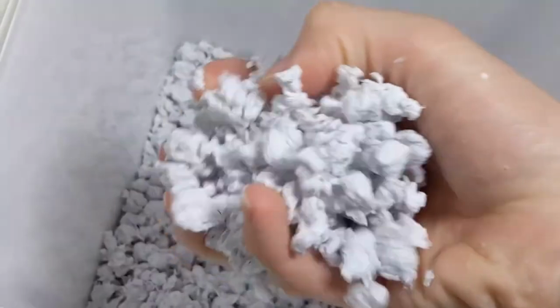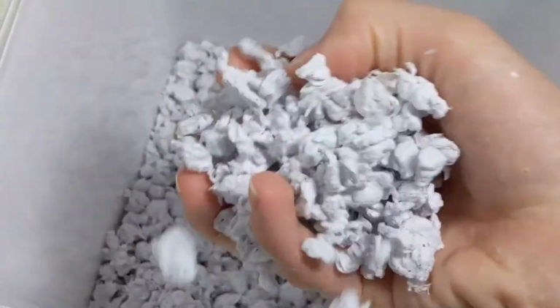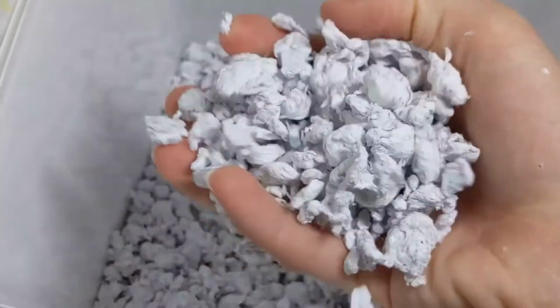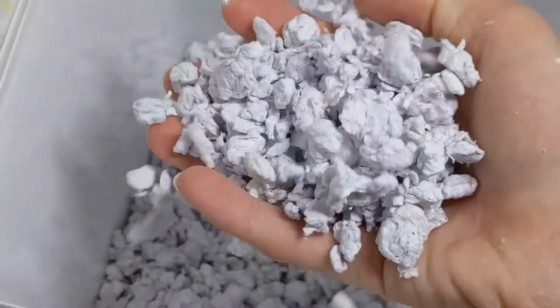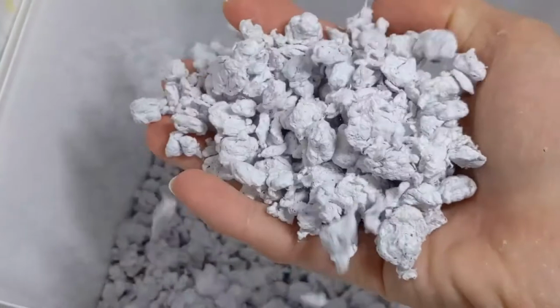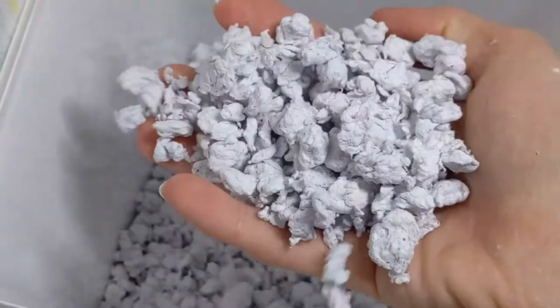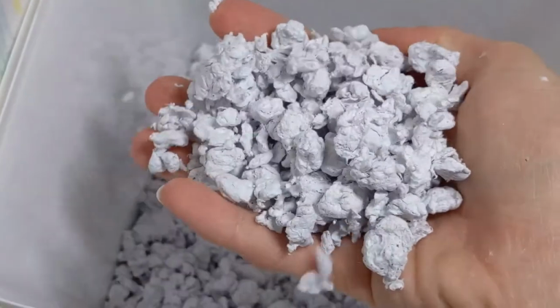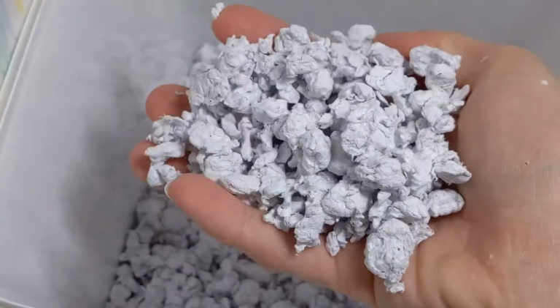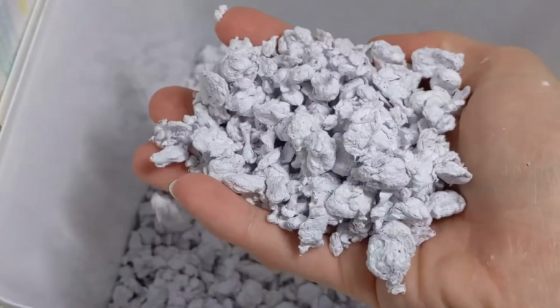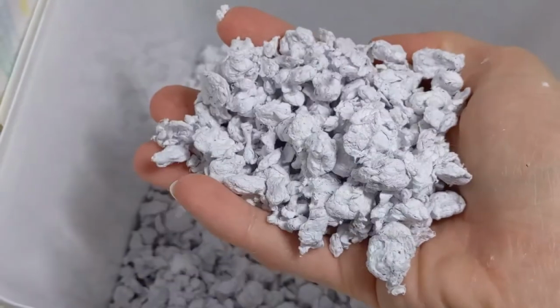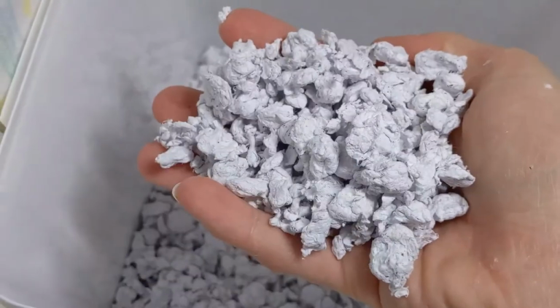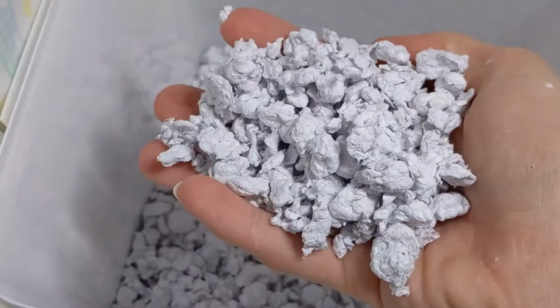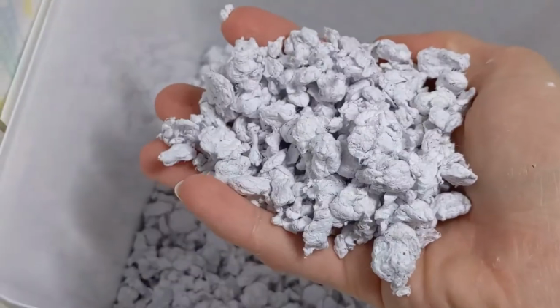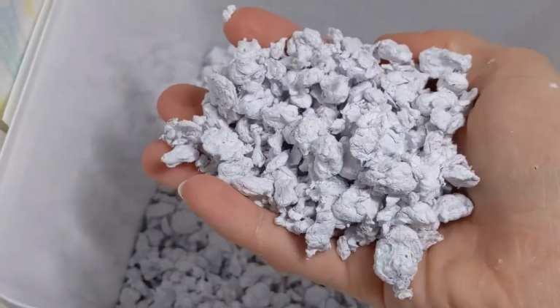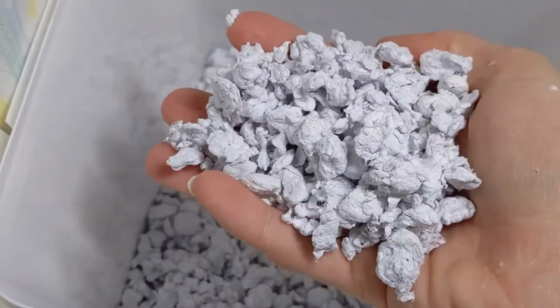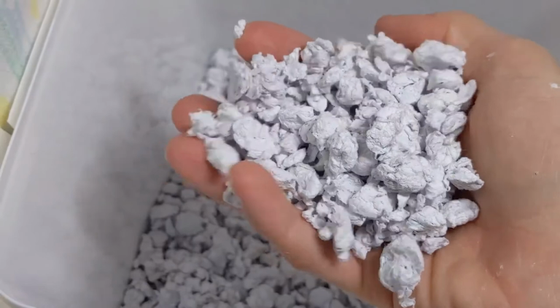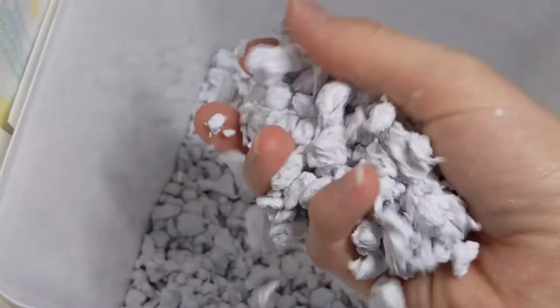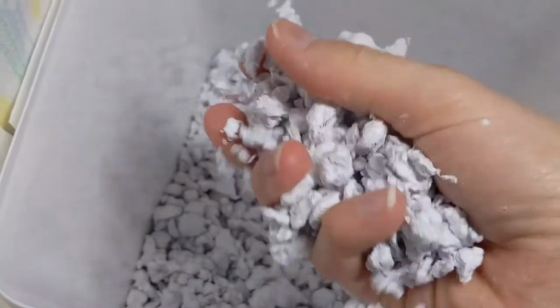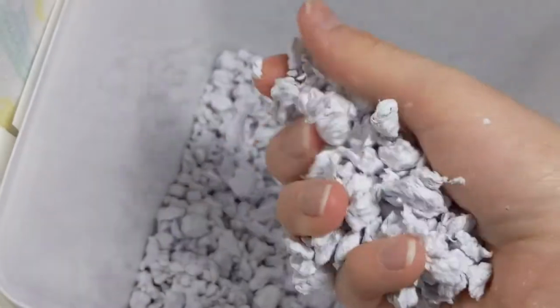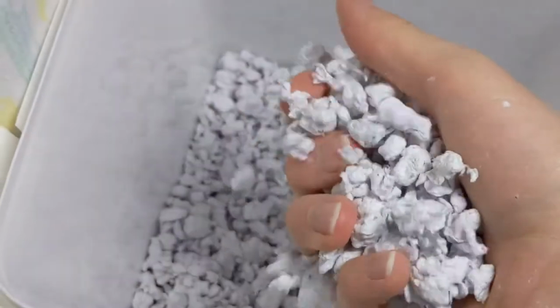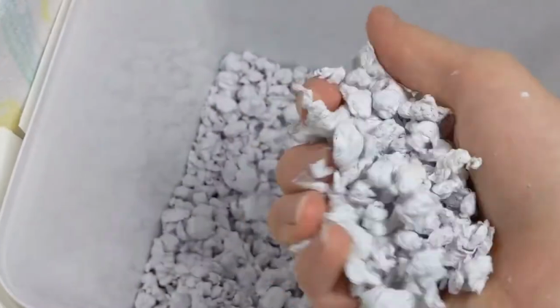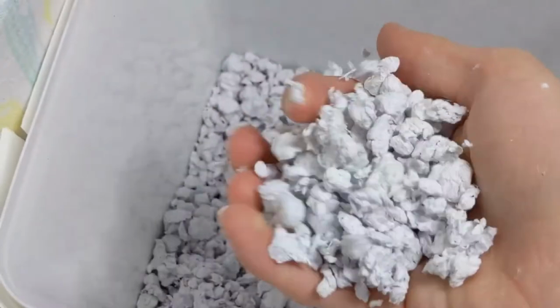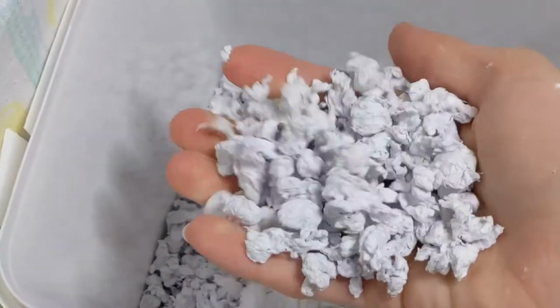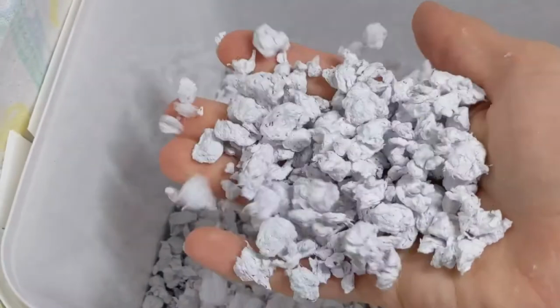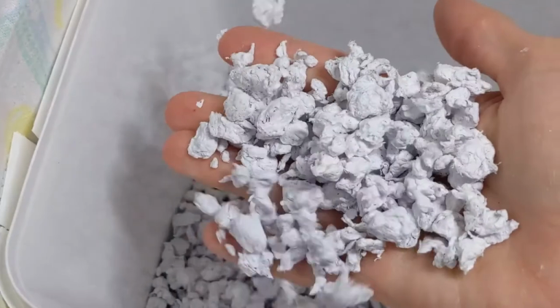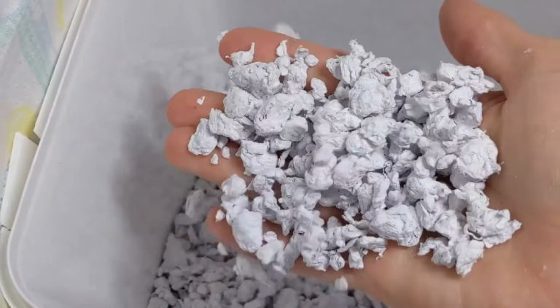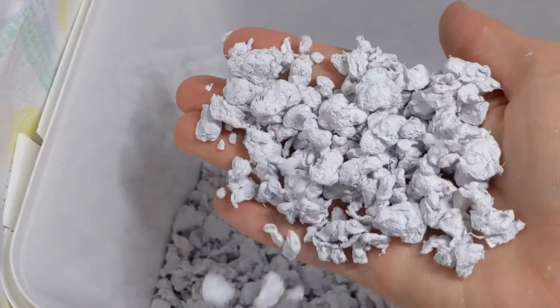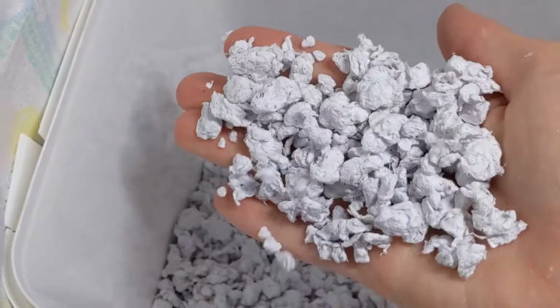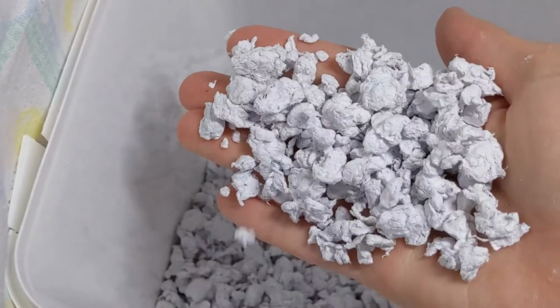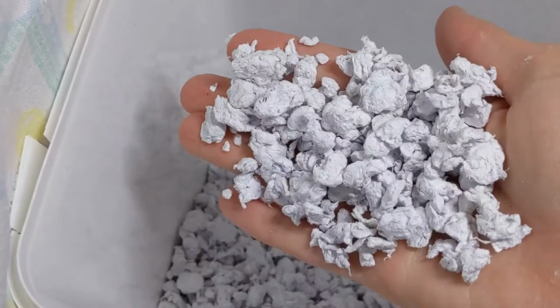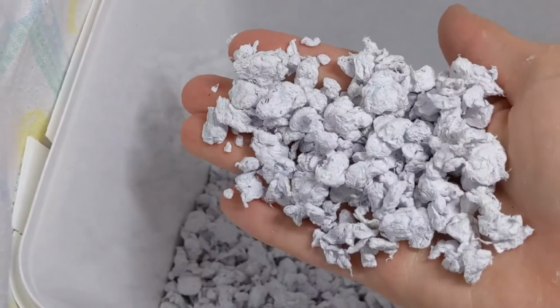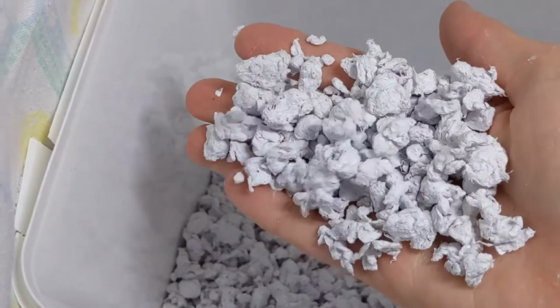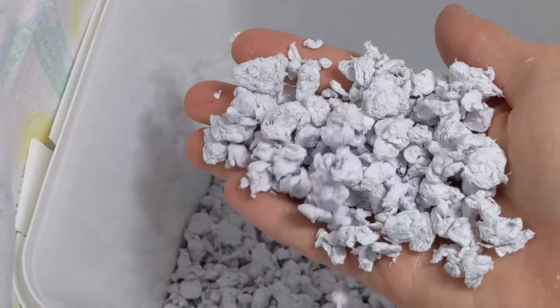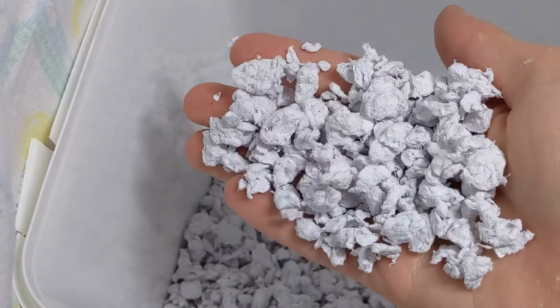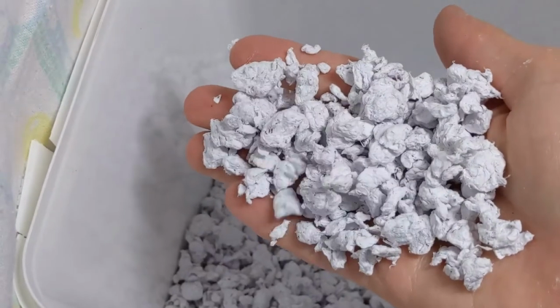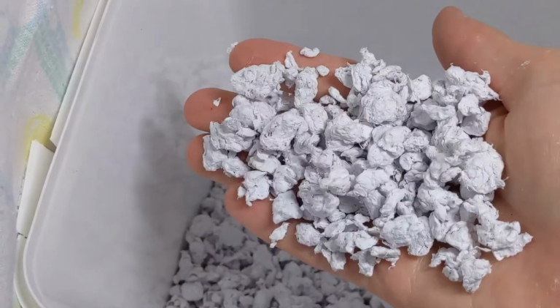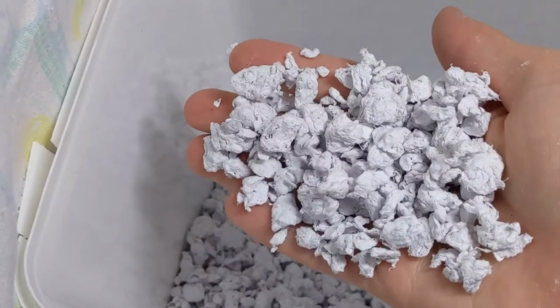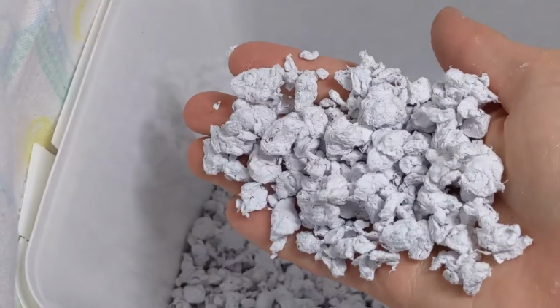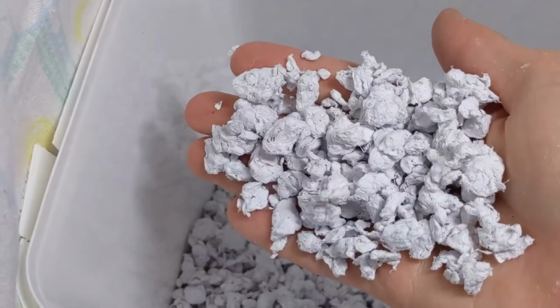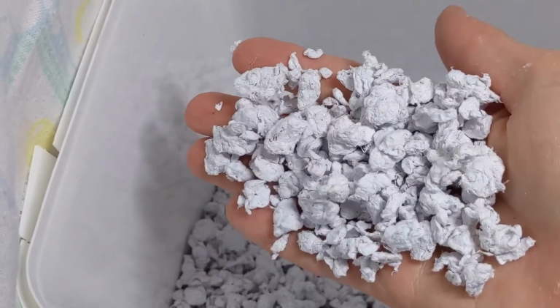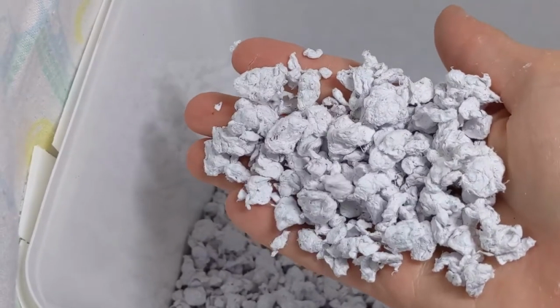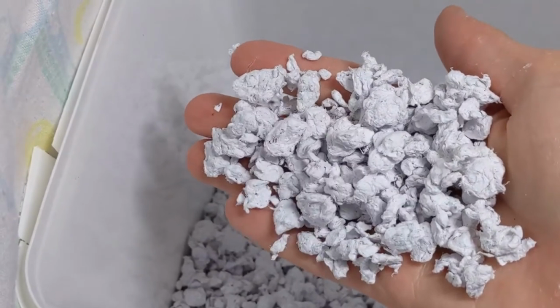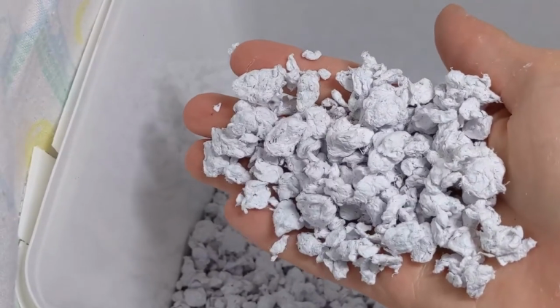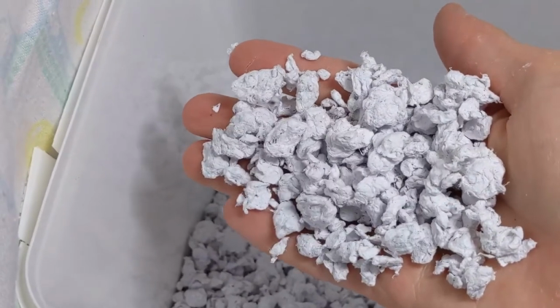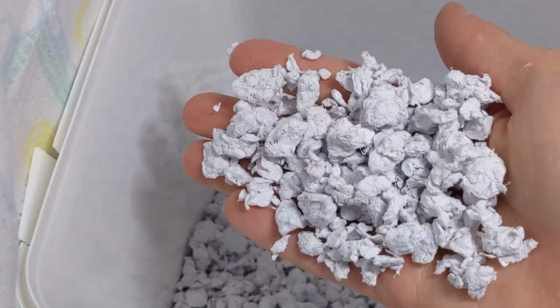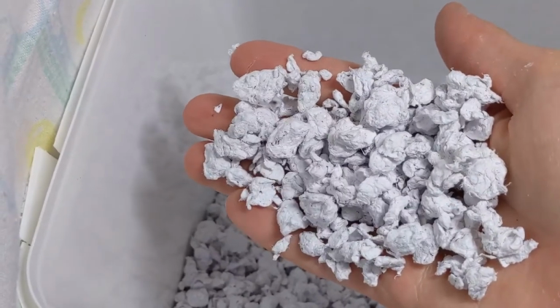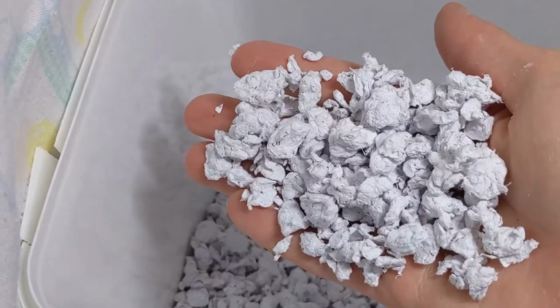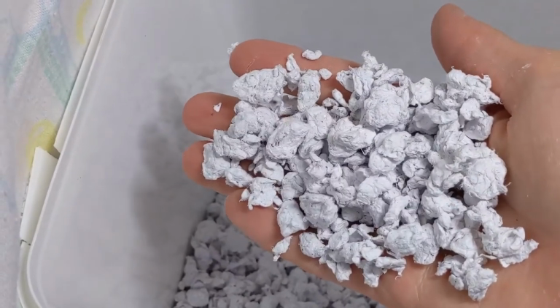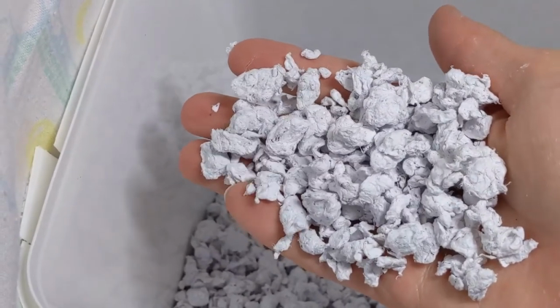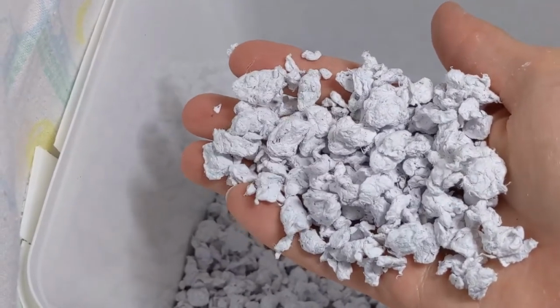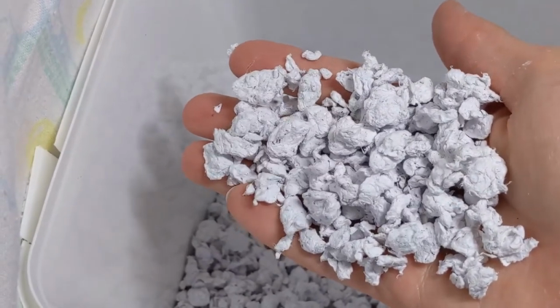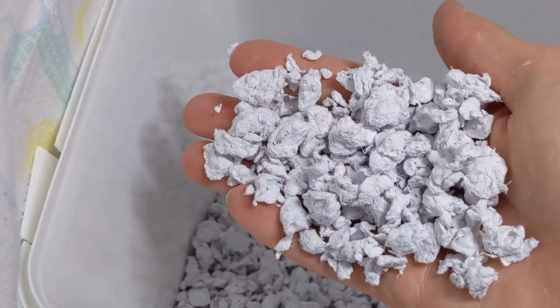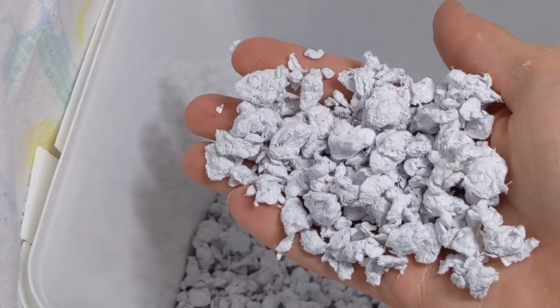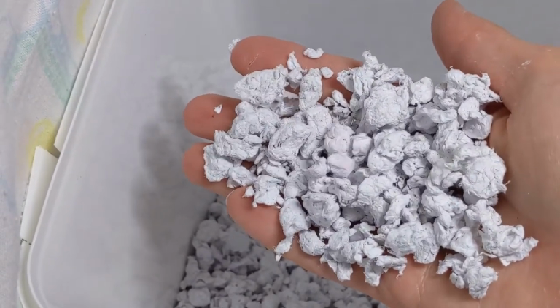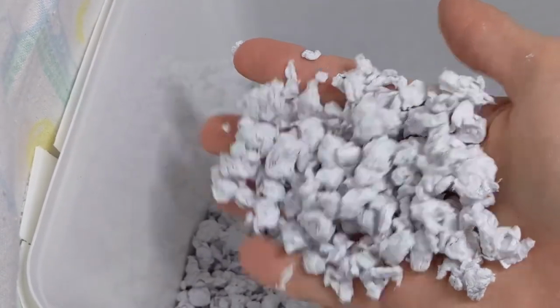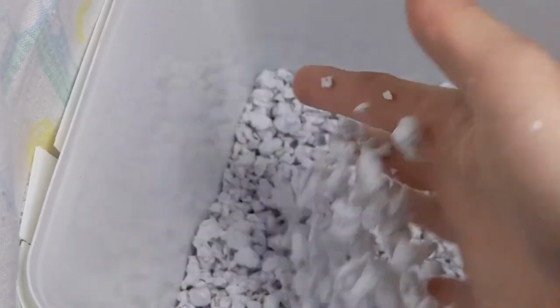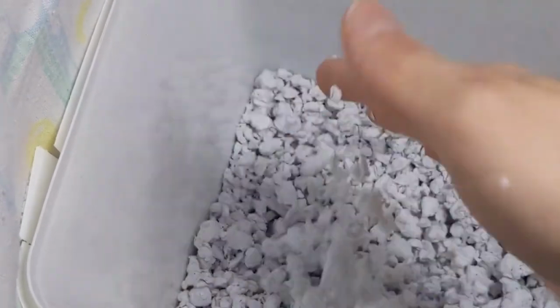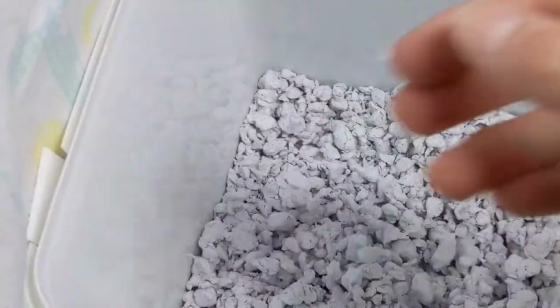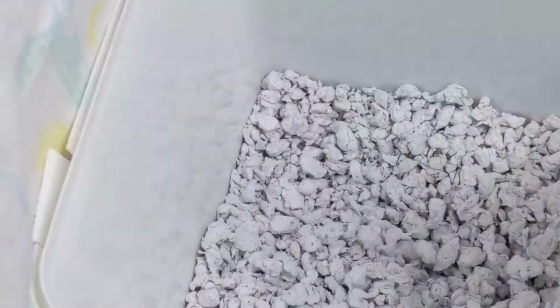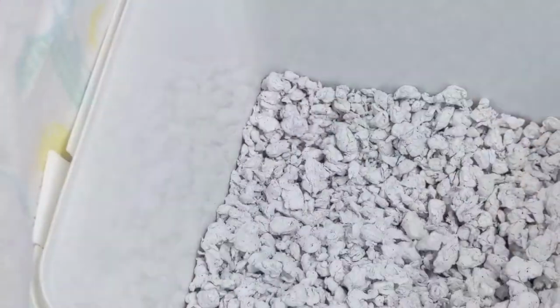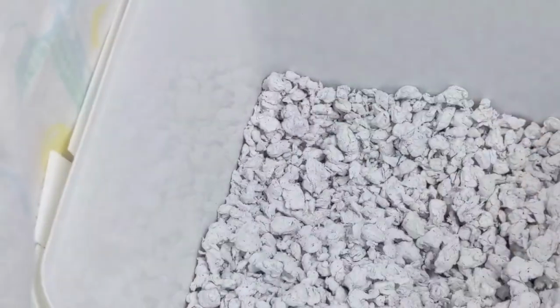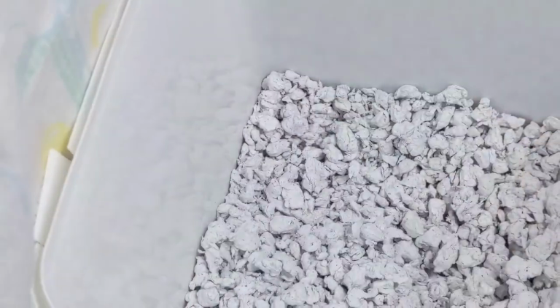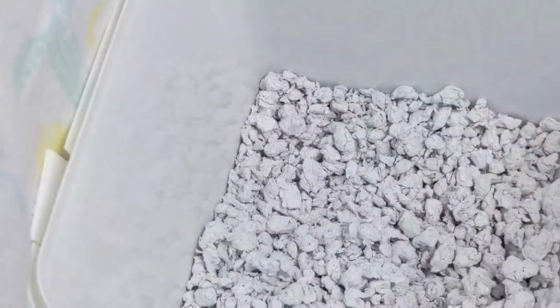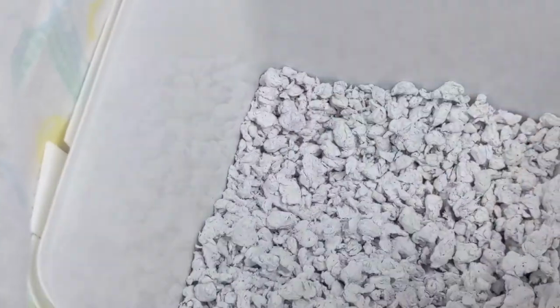And you're all done. Your paper pellet litter should look something like this. Store it in a plastic container away from water.